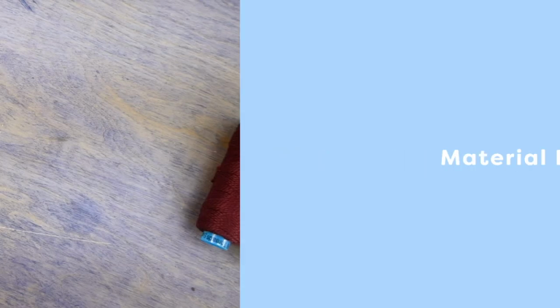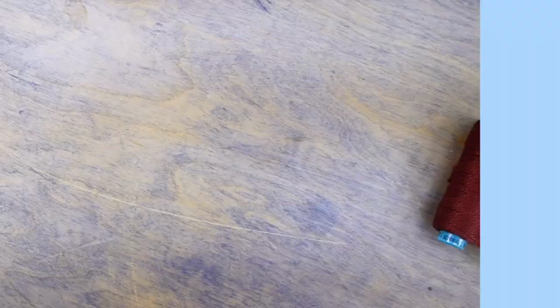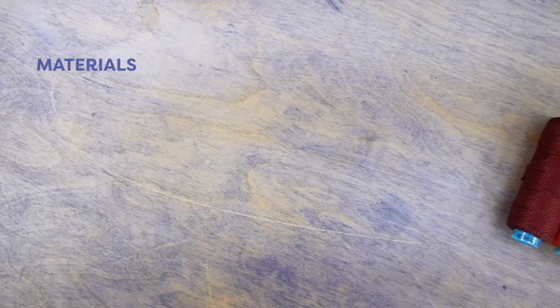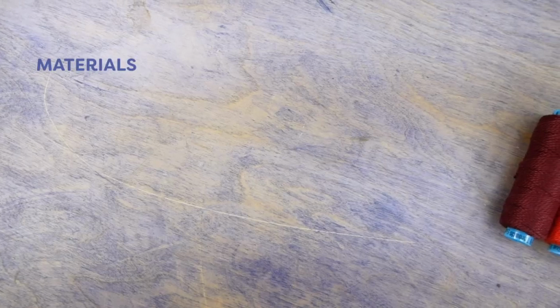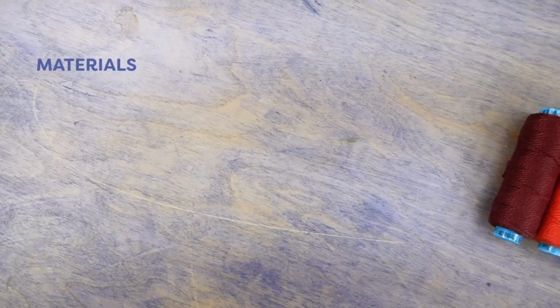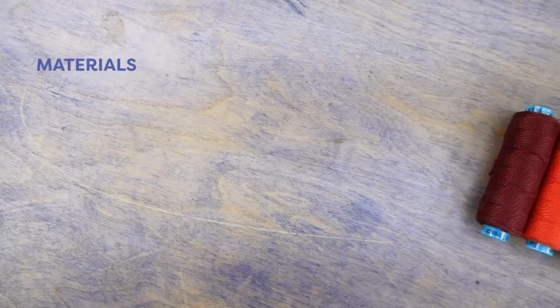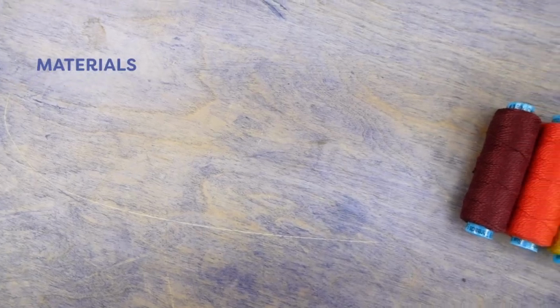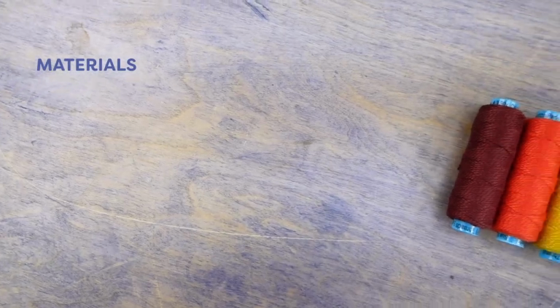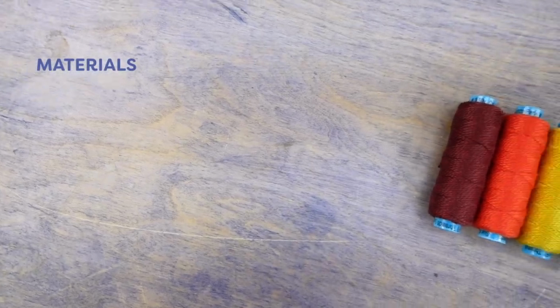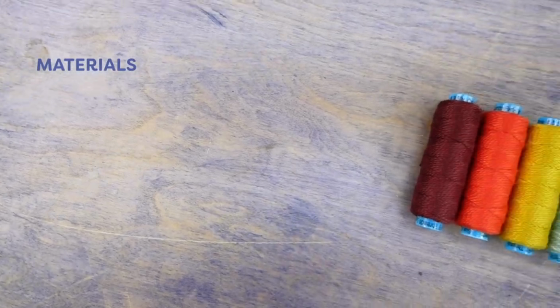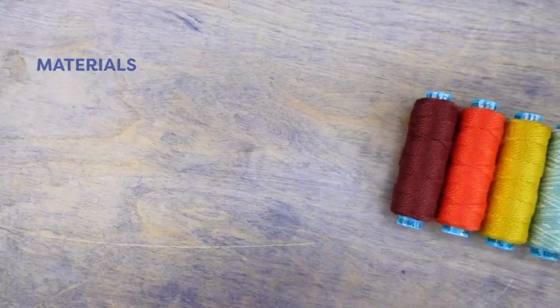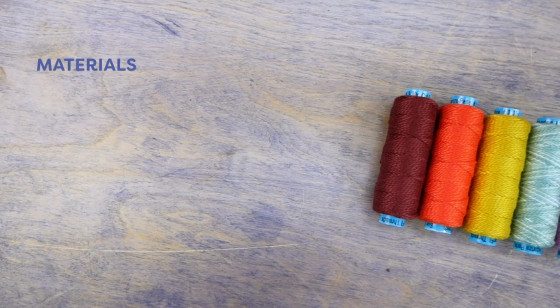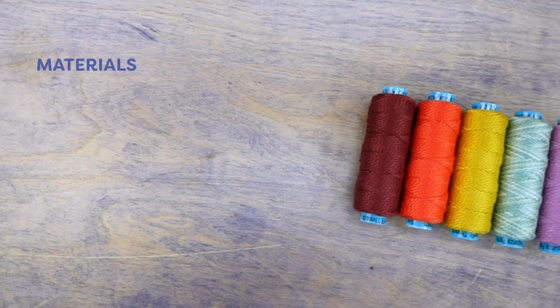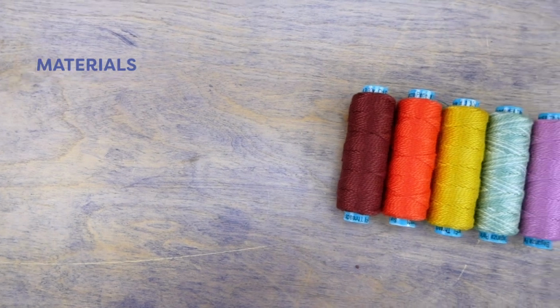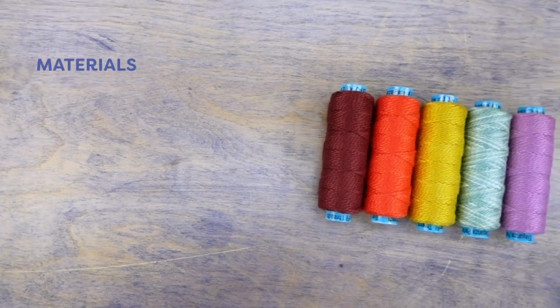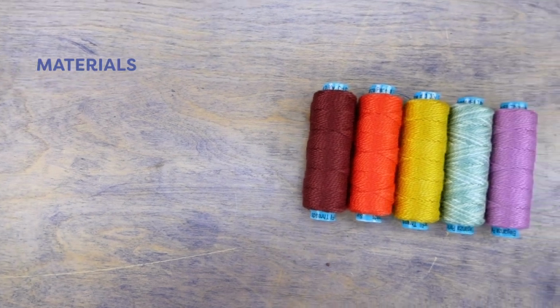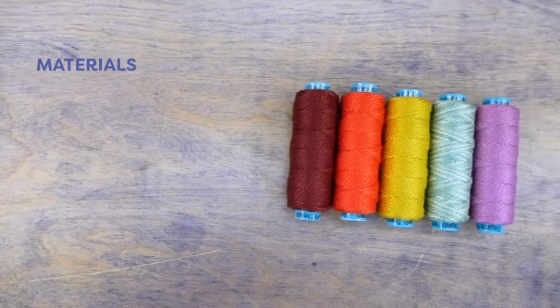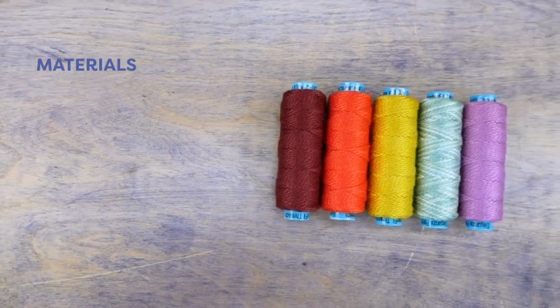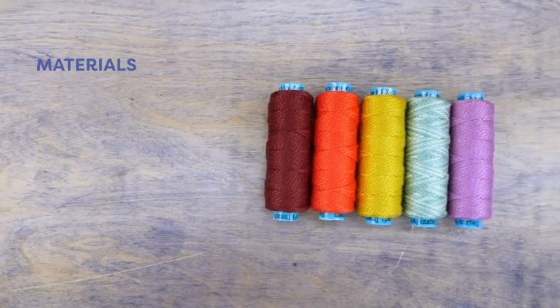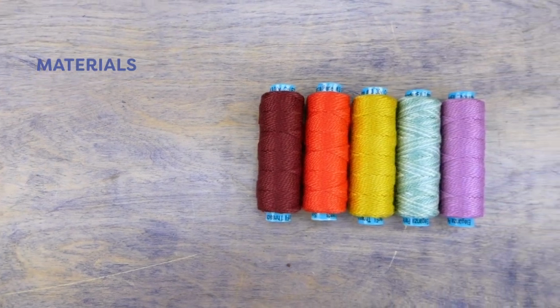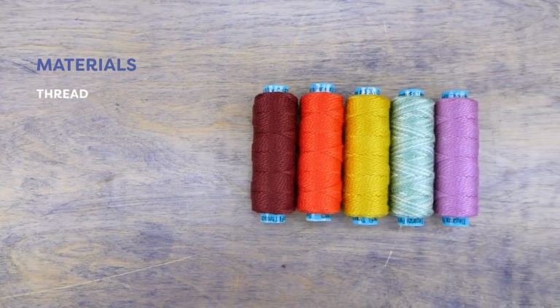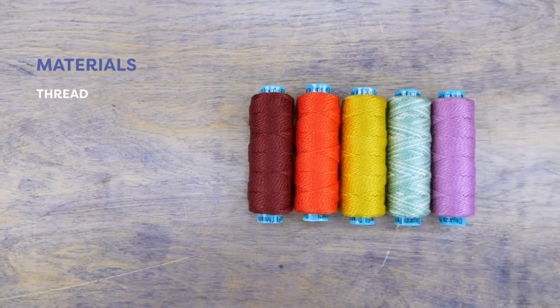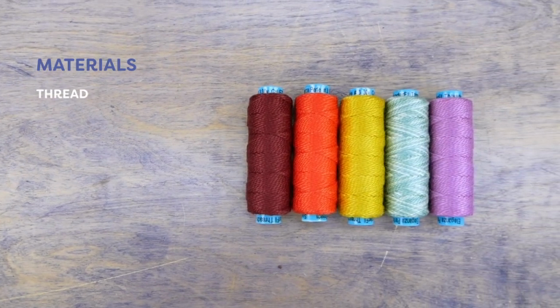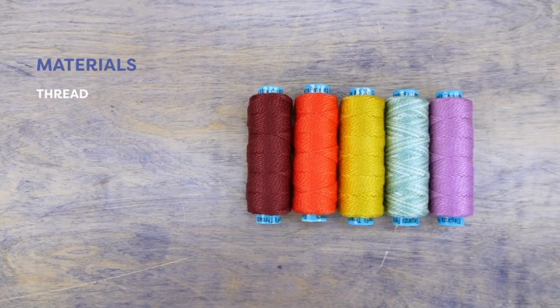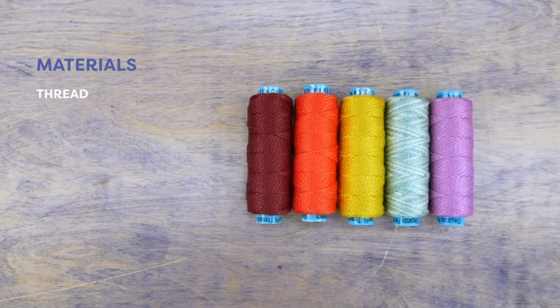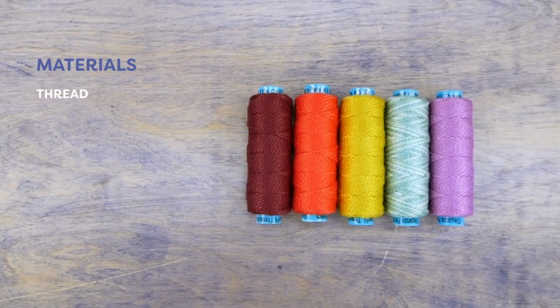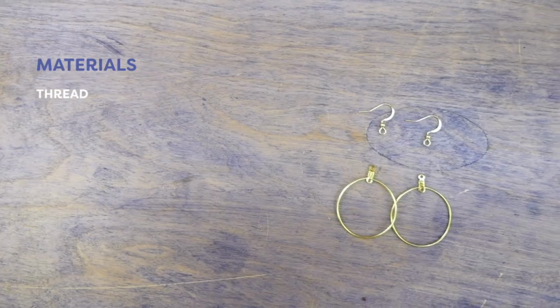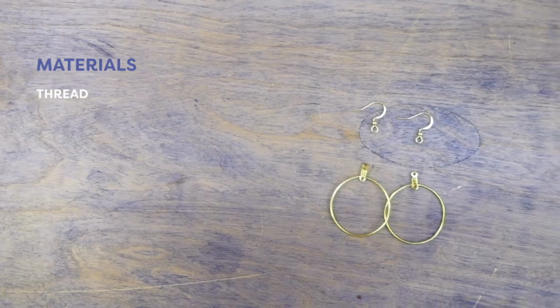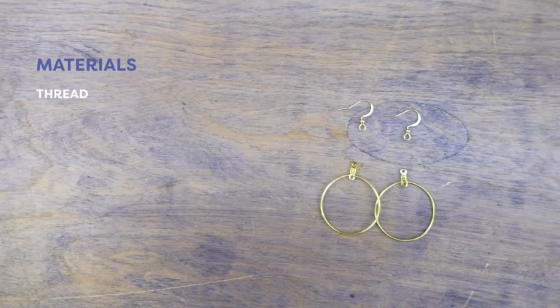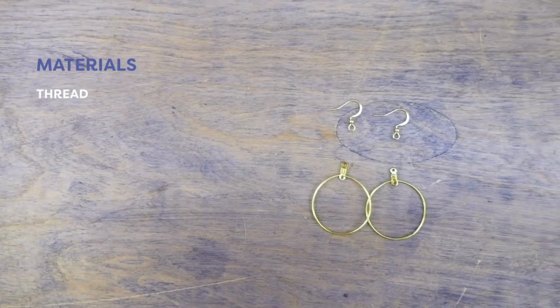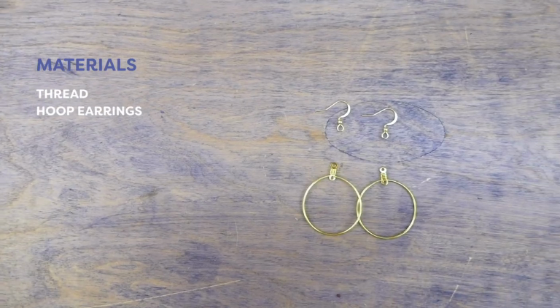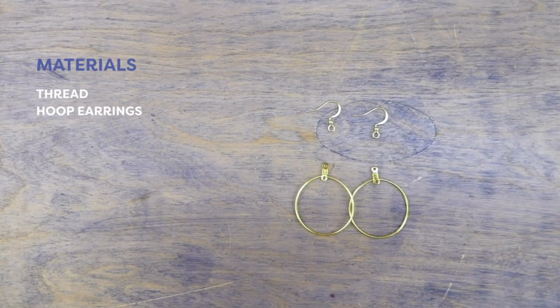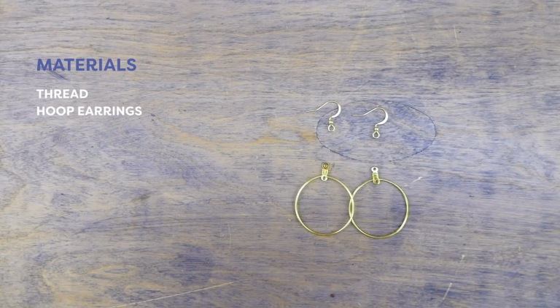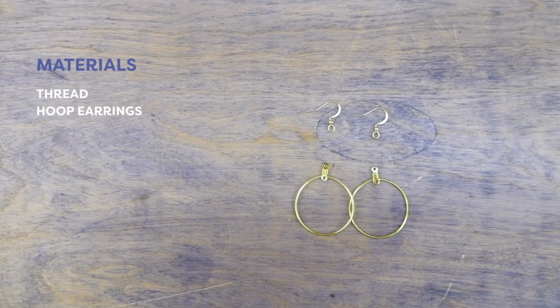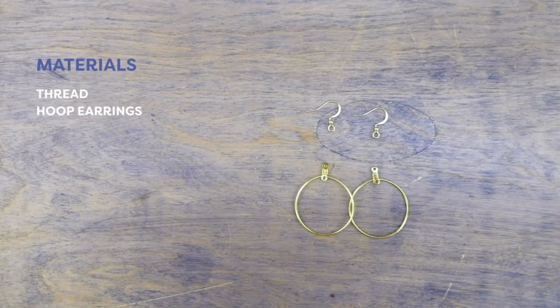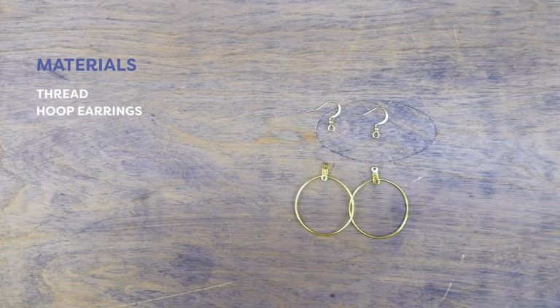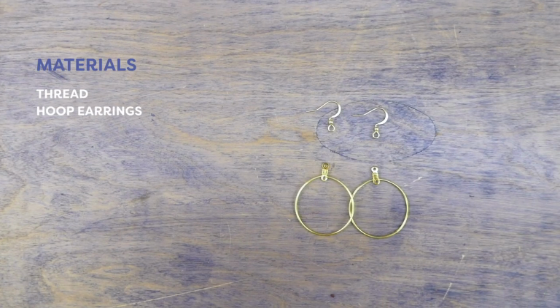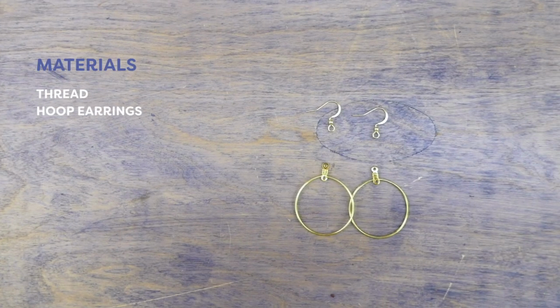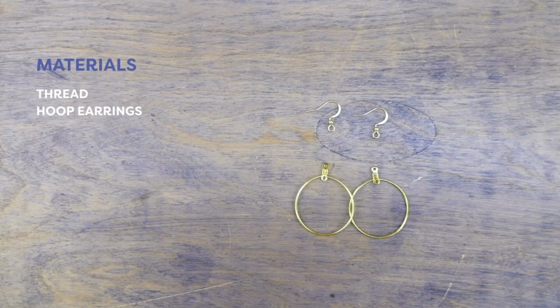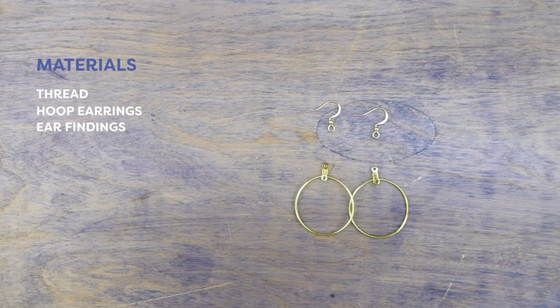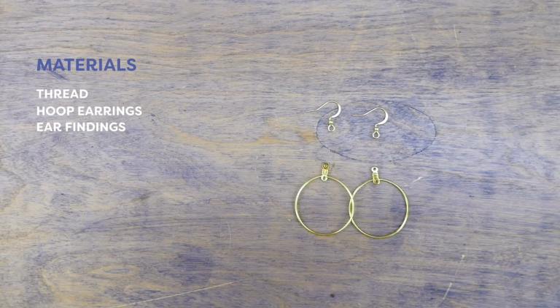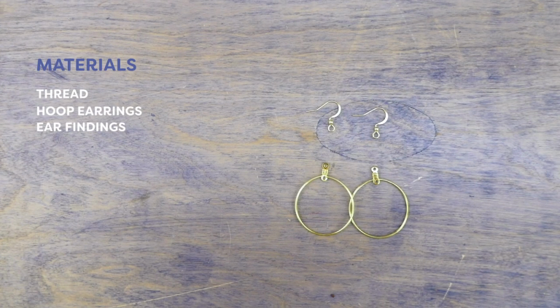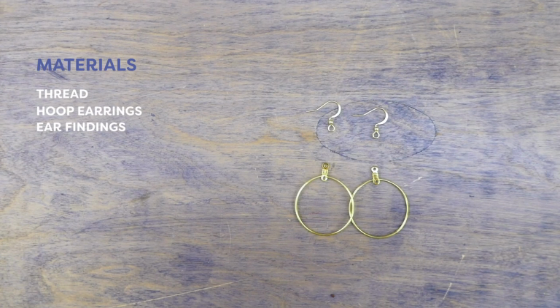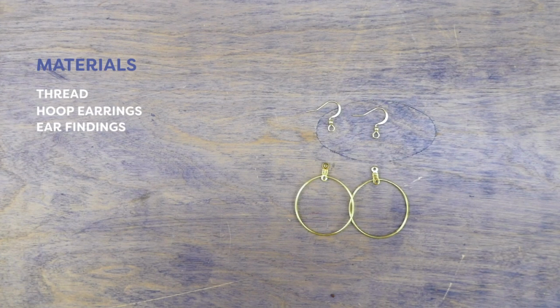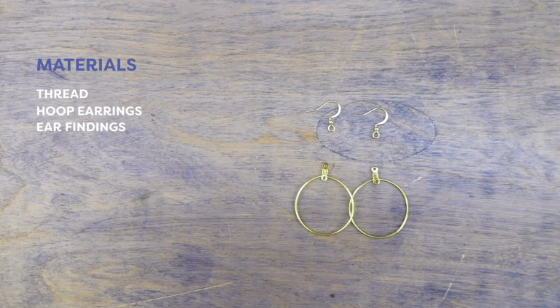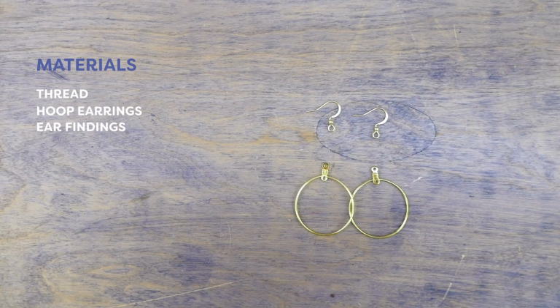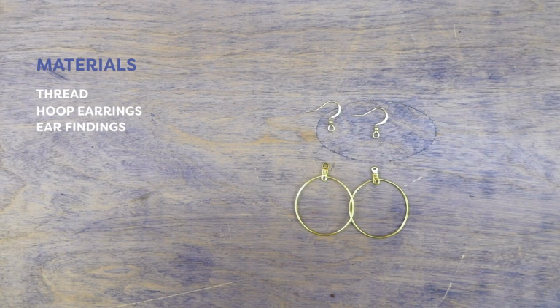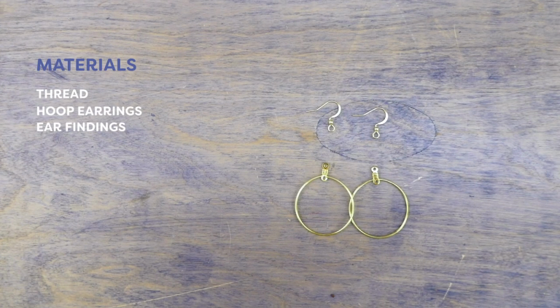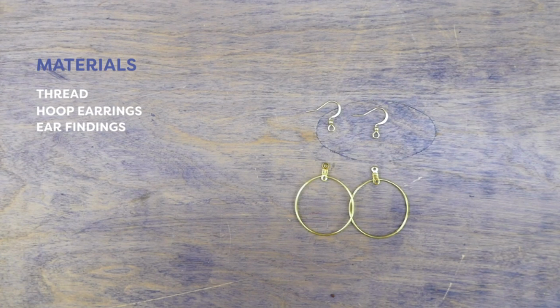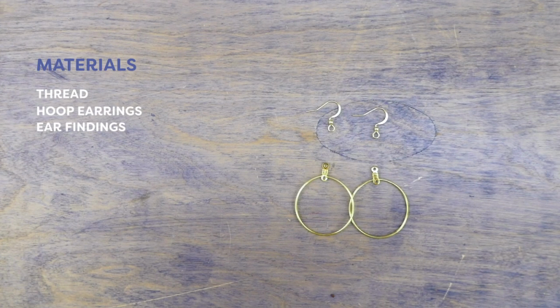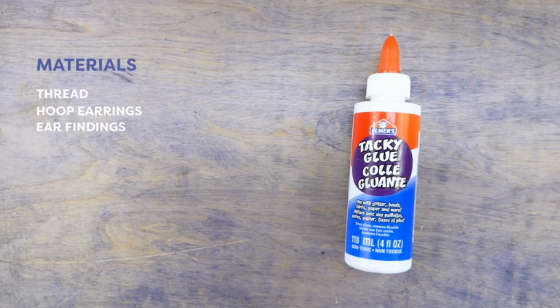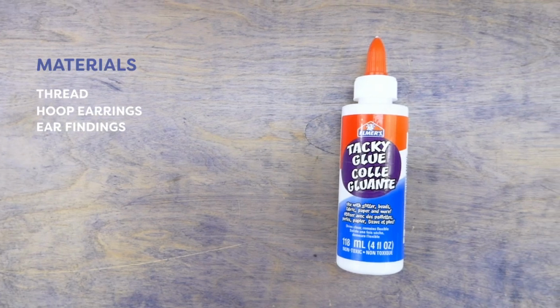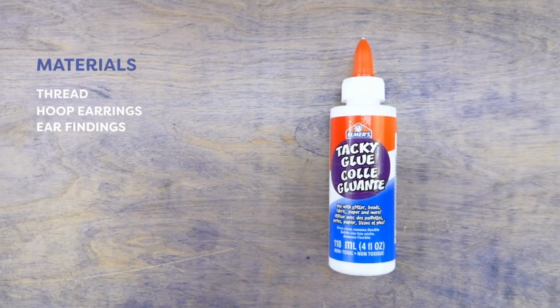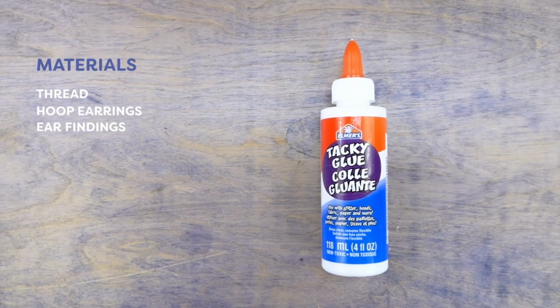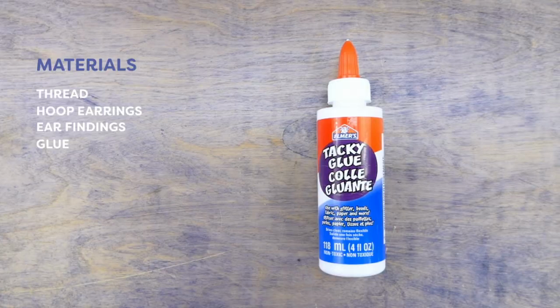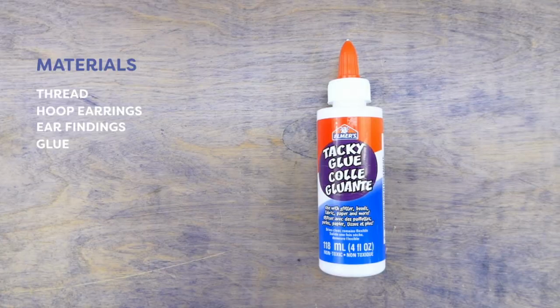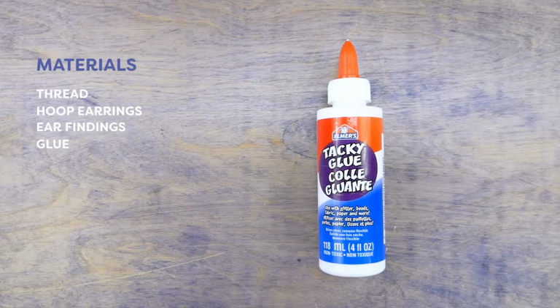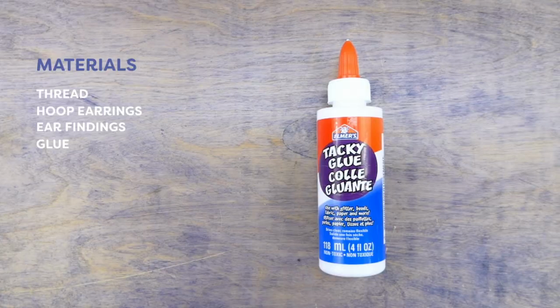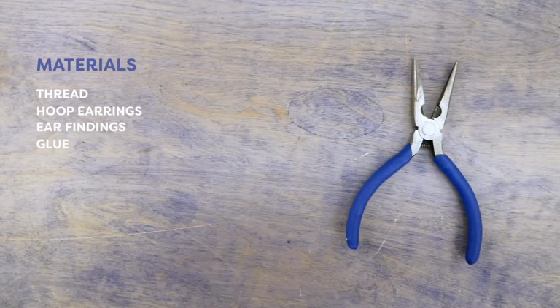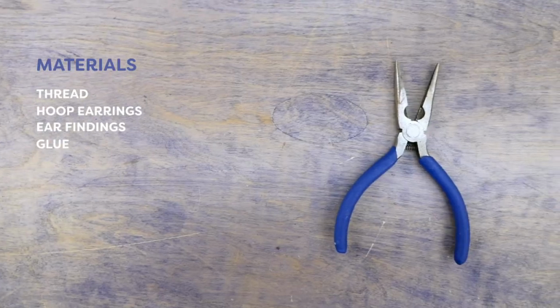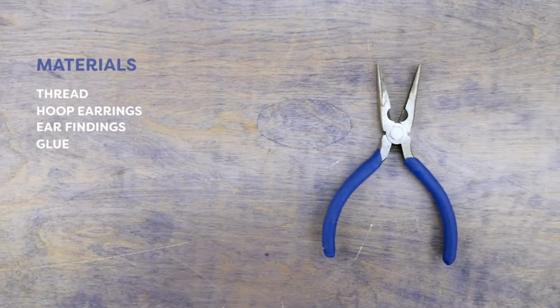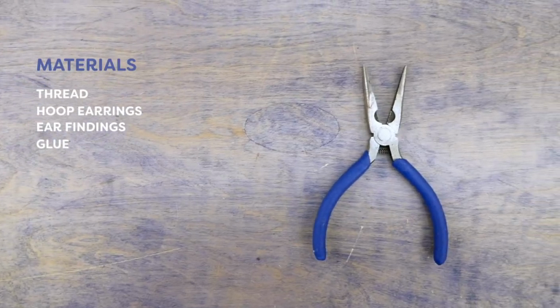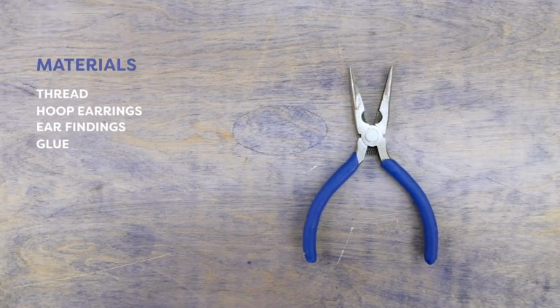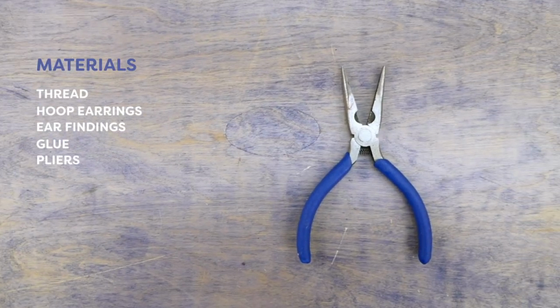Before you begin you will need some thread, hoop earrings, ear findings, glue and pliers.